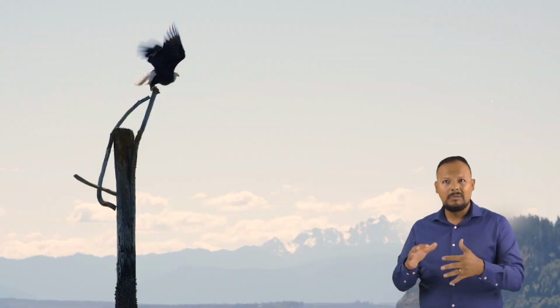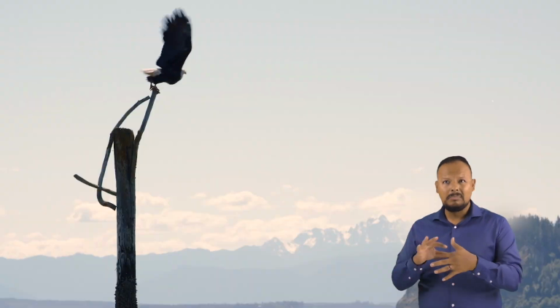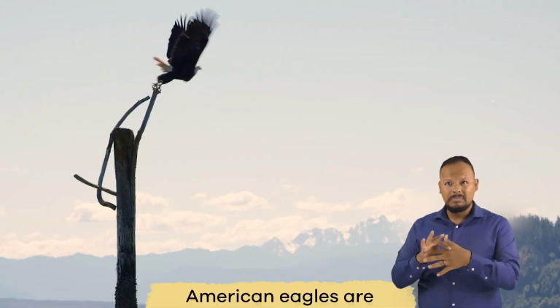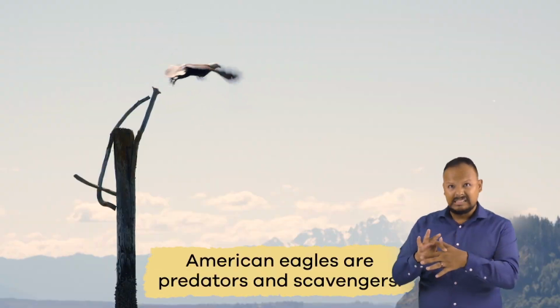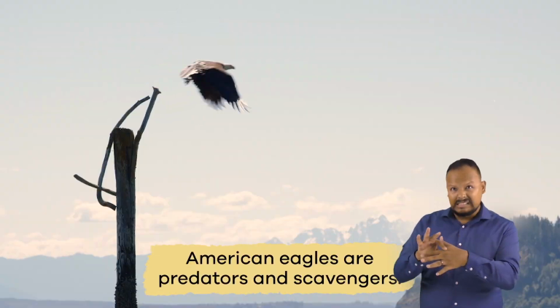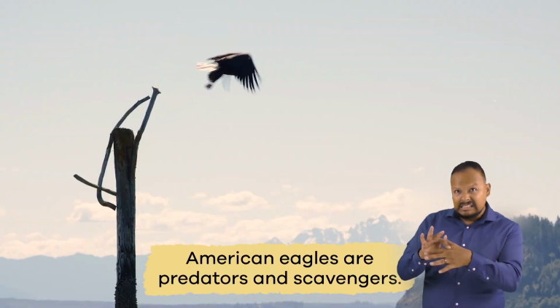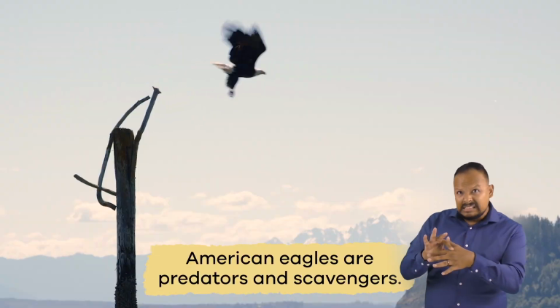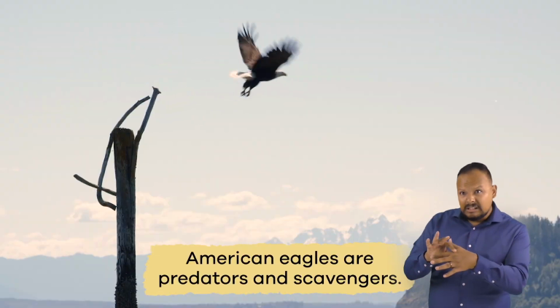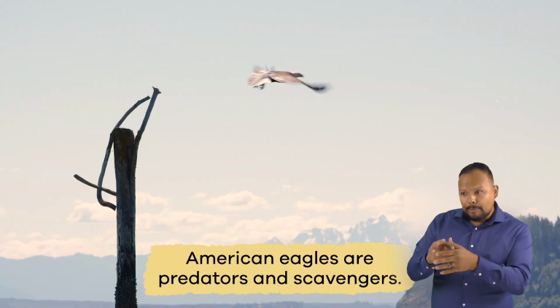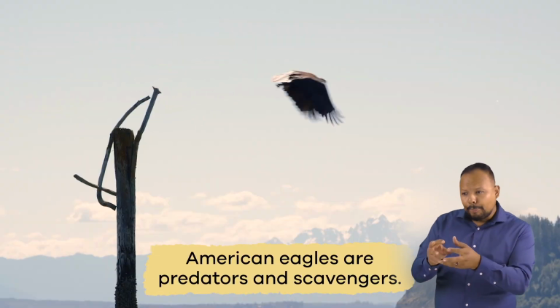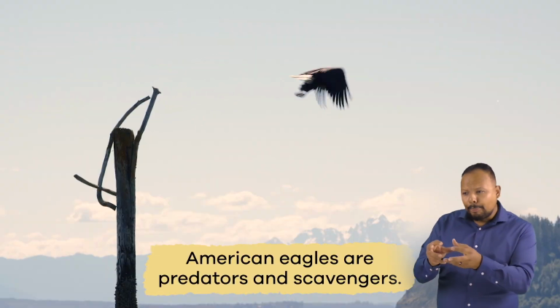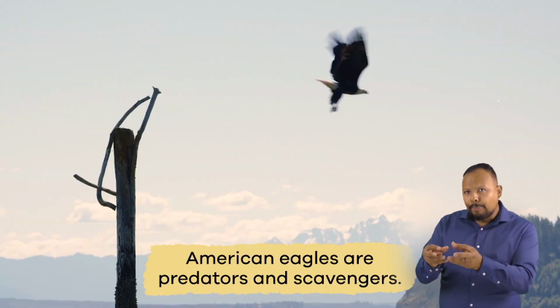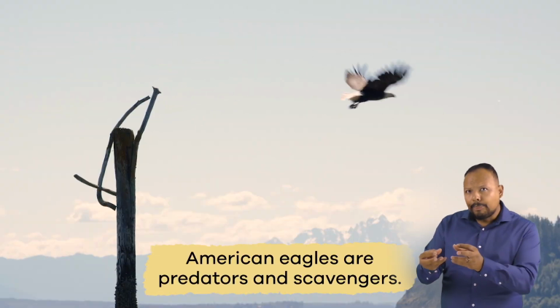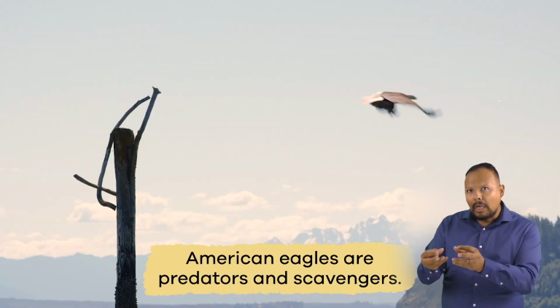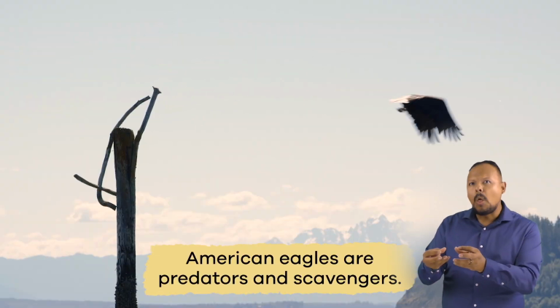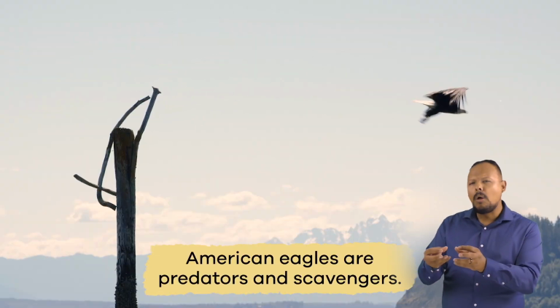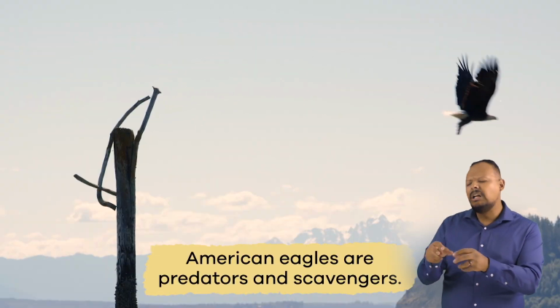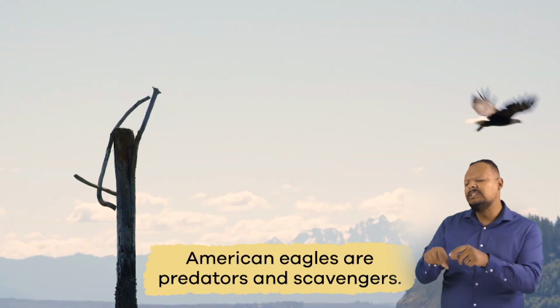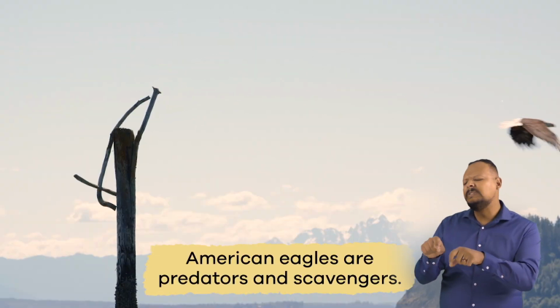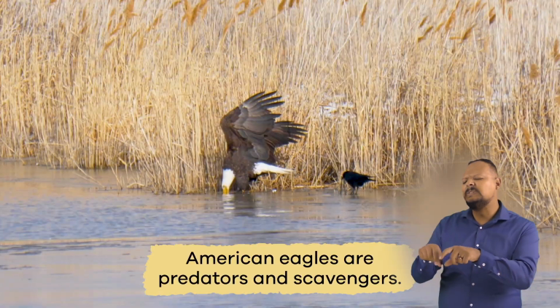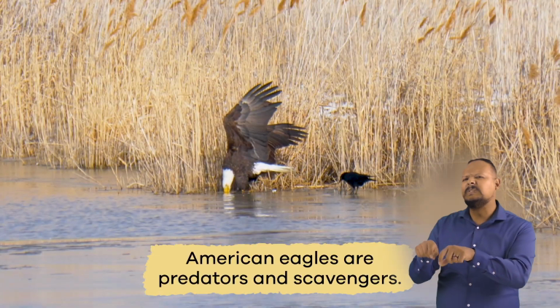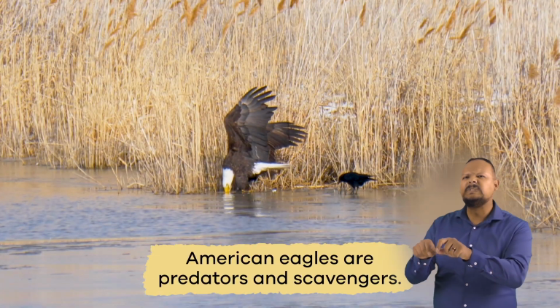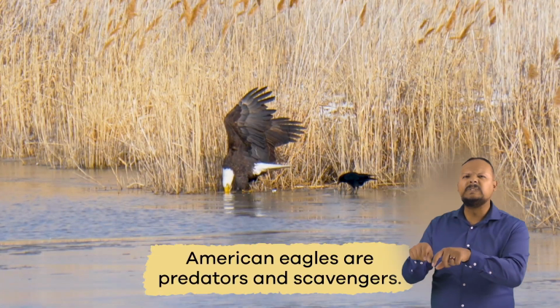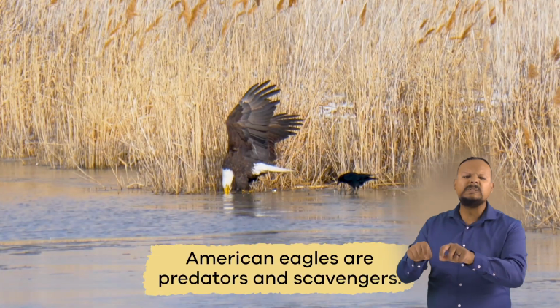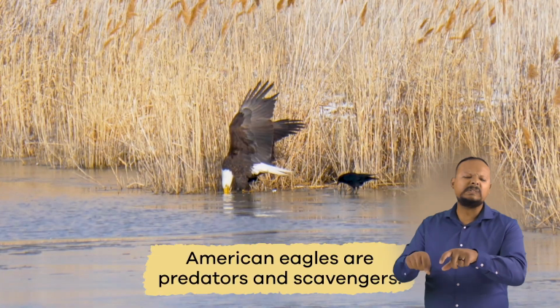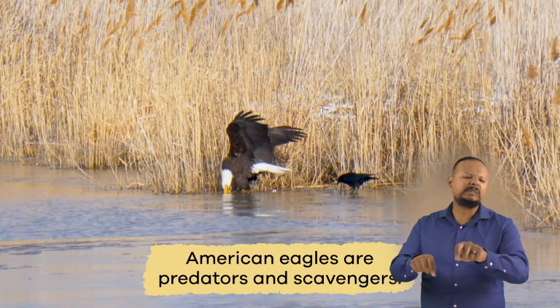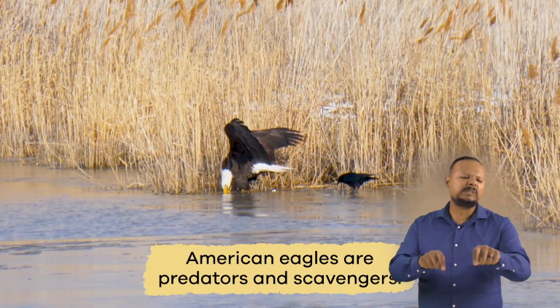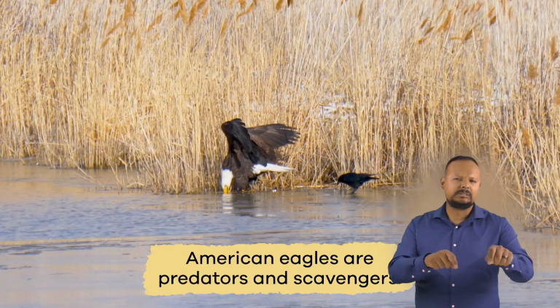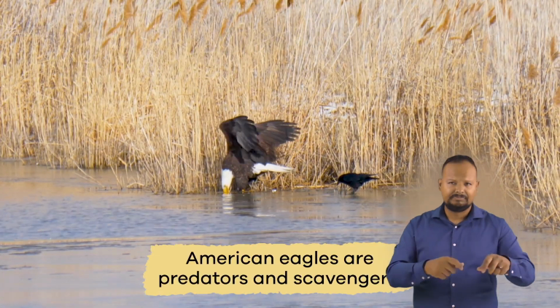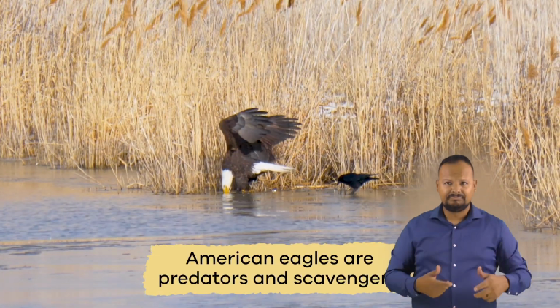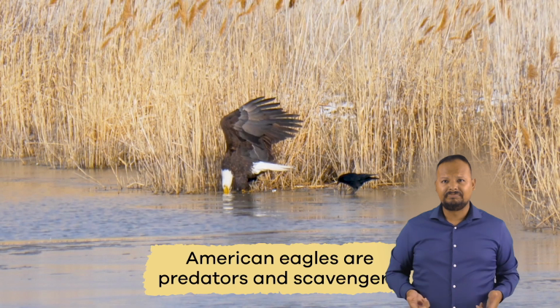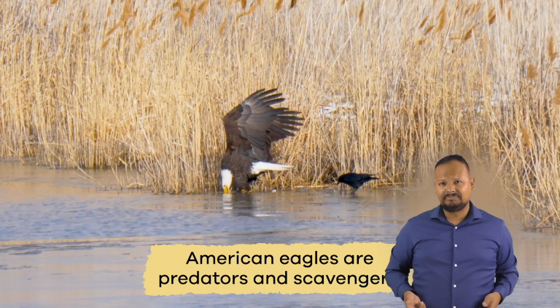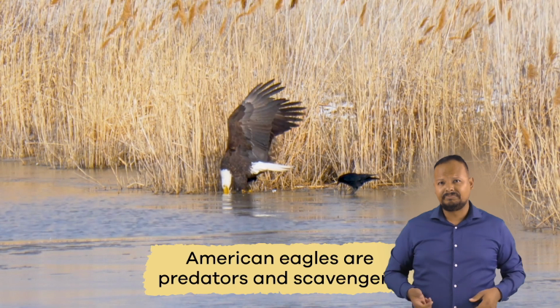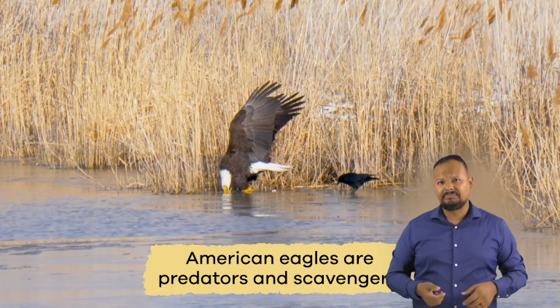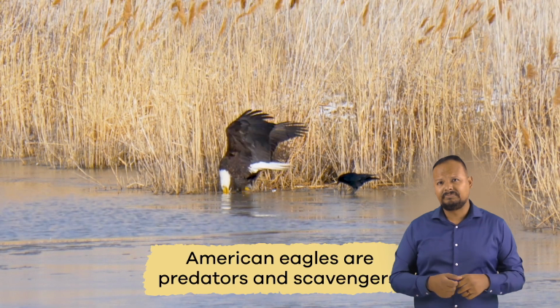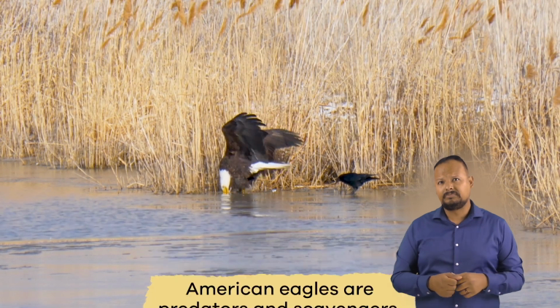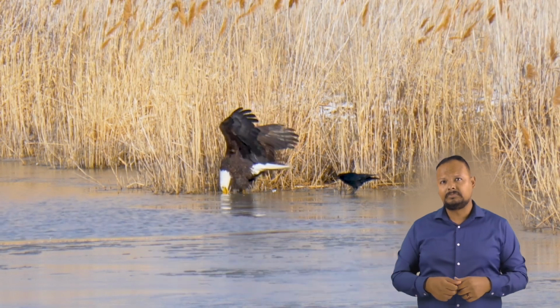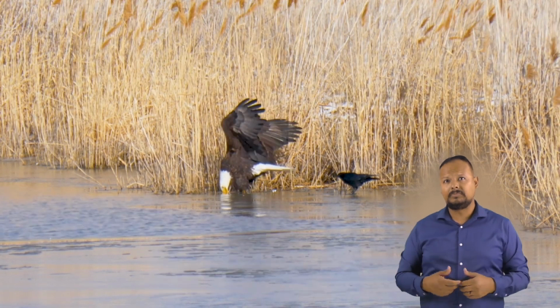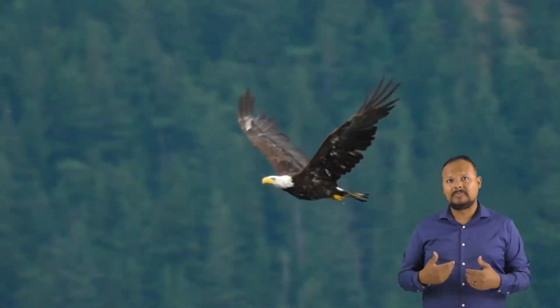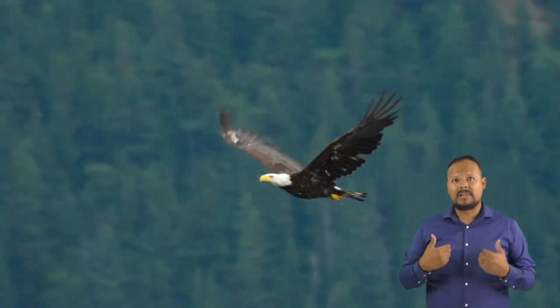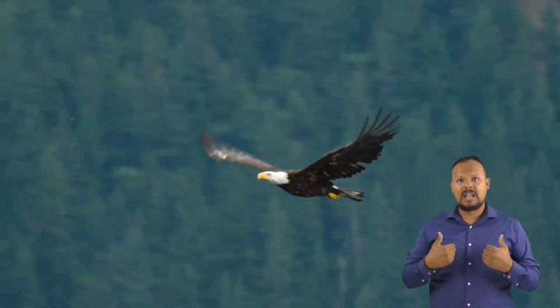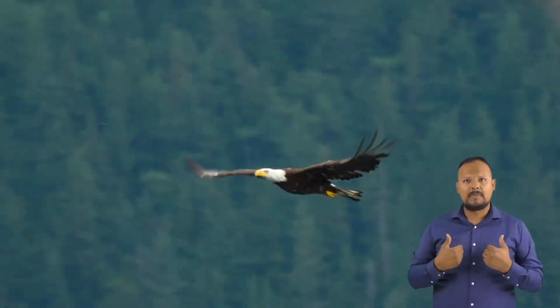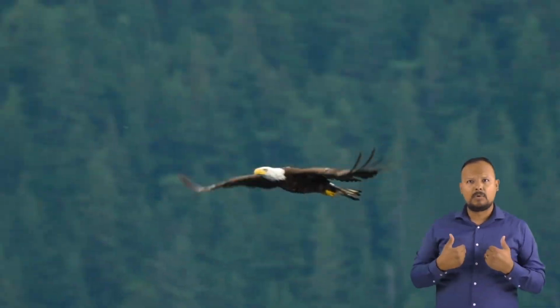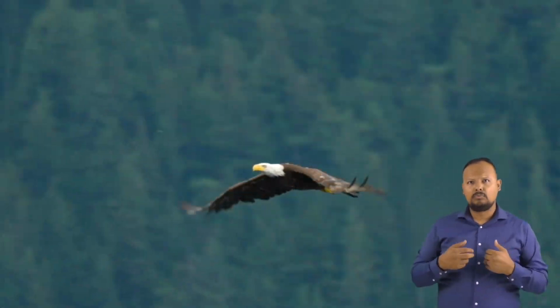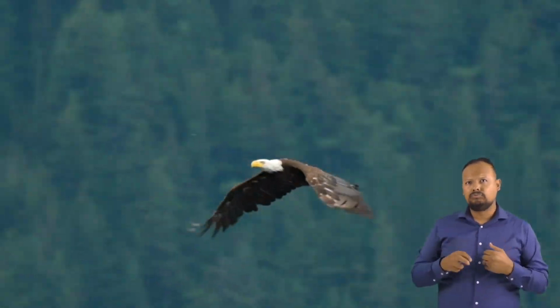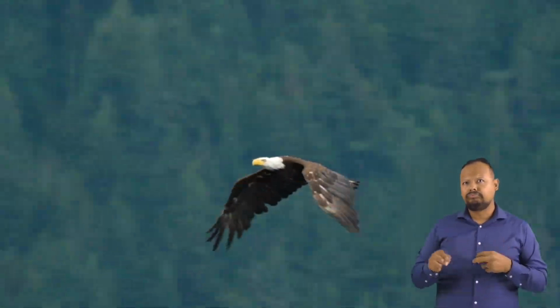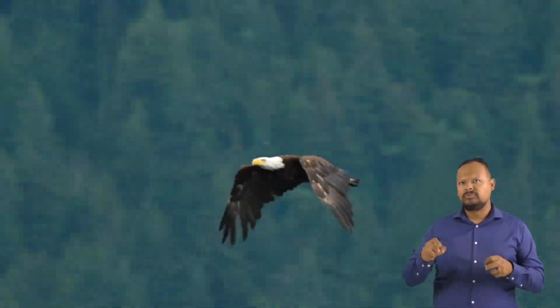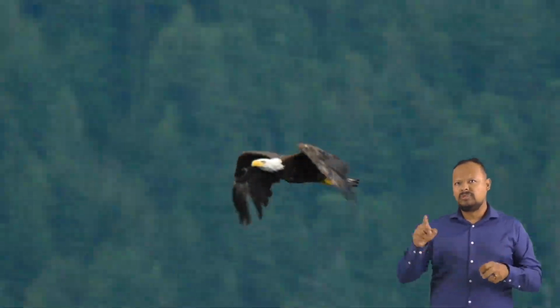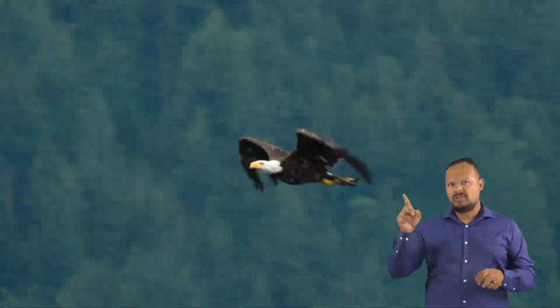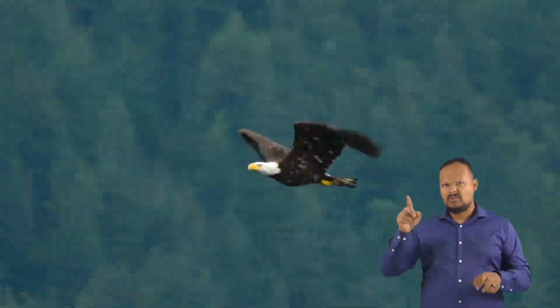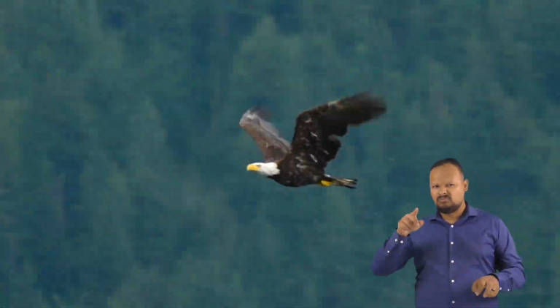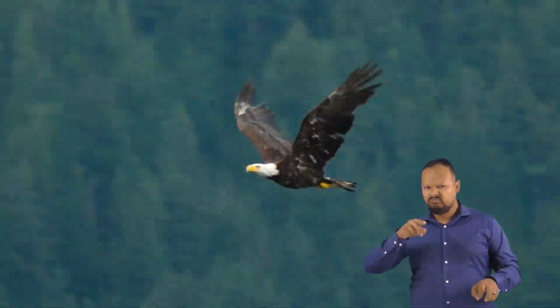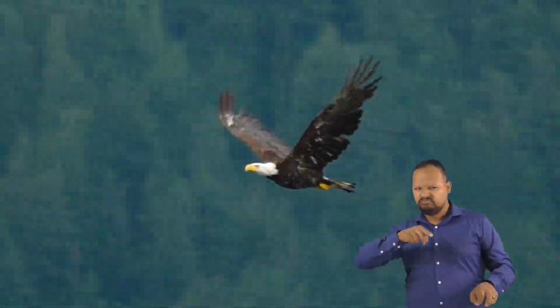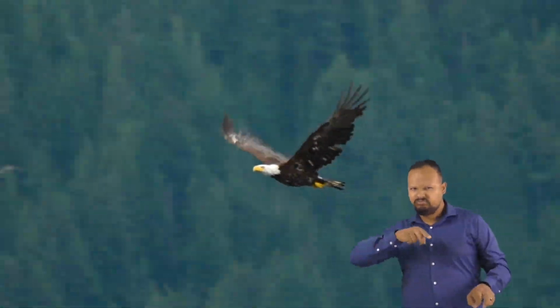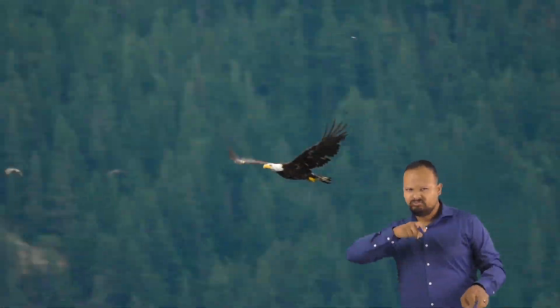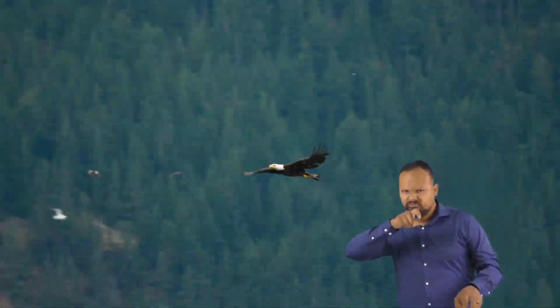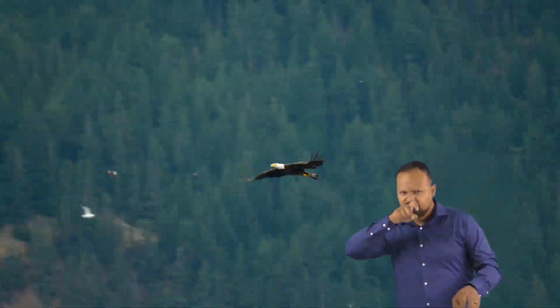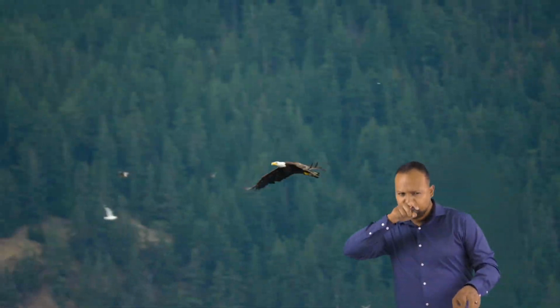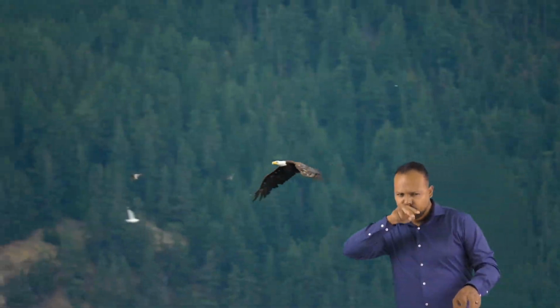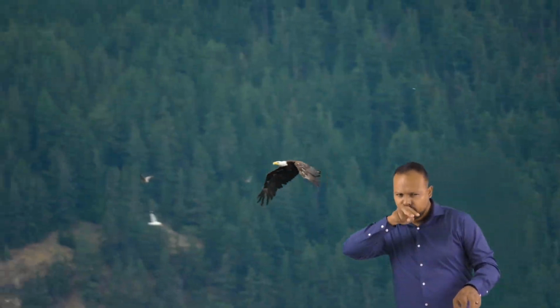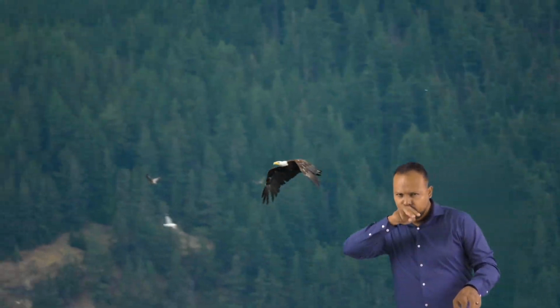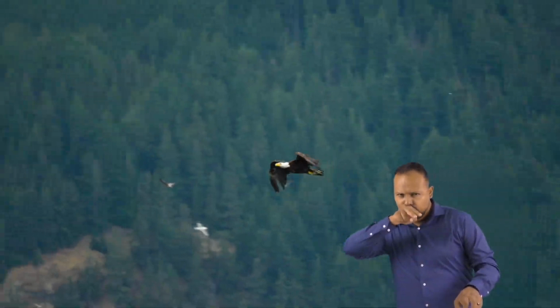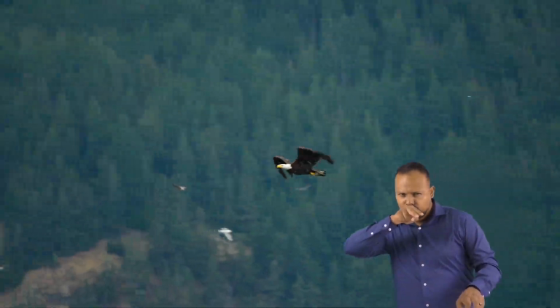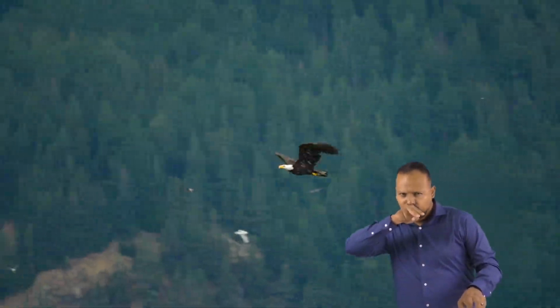American Eagles are predators and scavengers, which means they are opportunistic feeders.